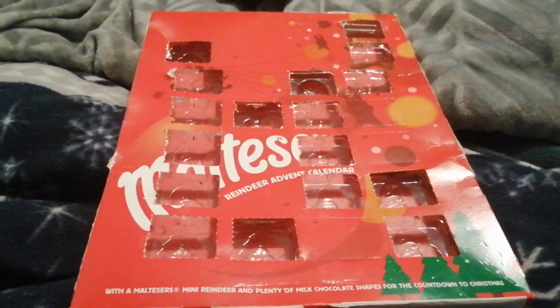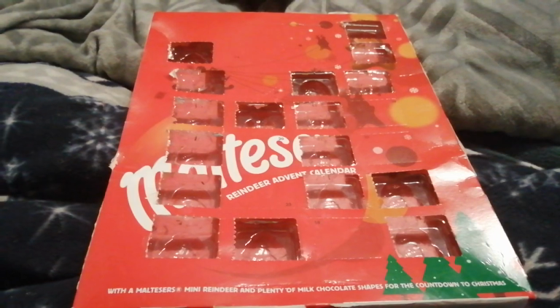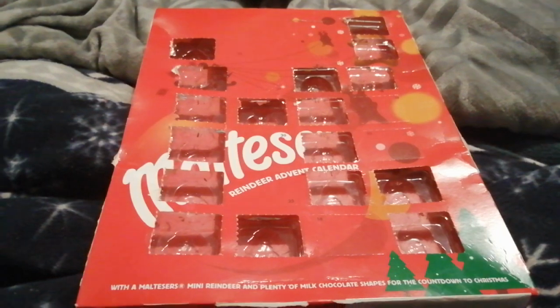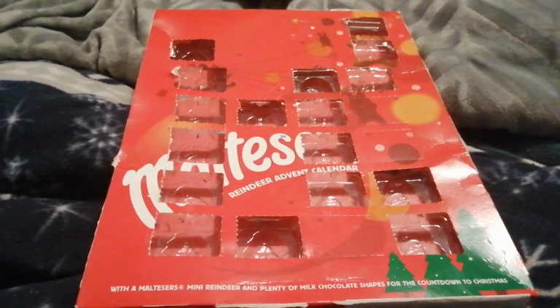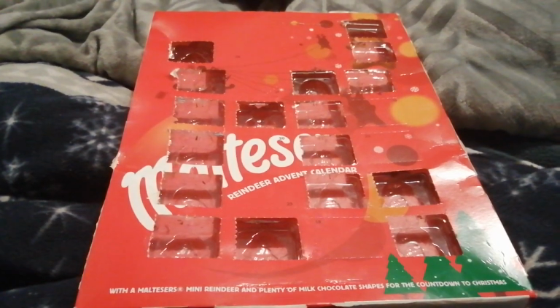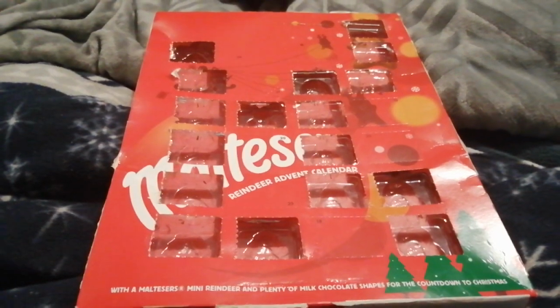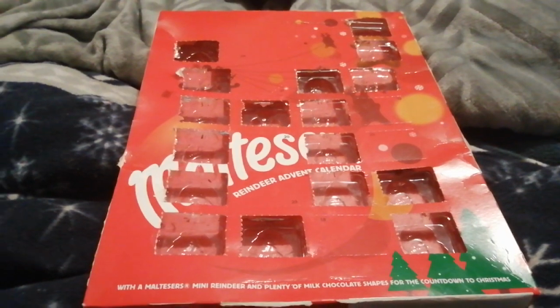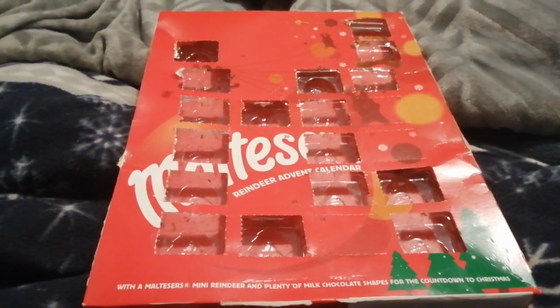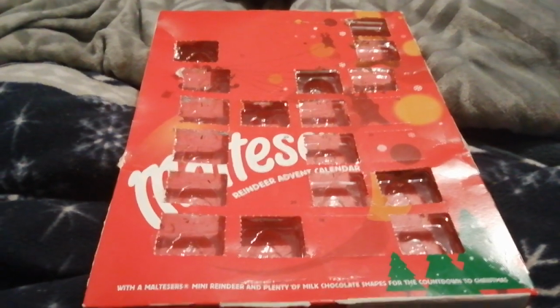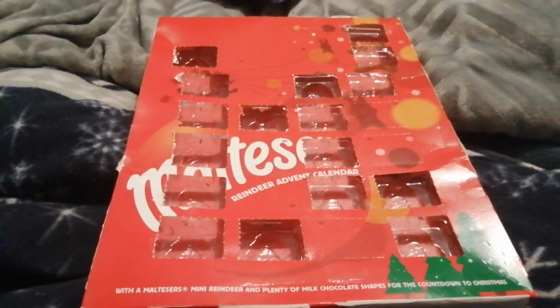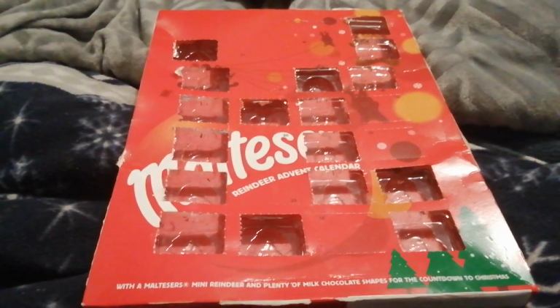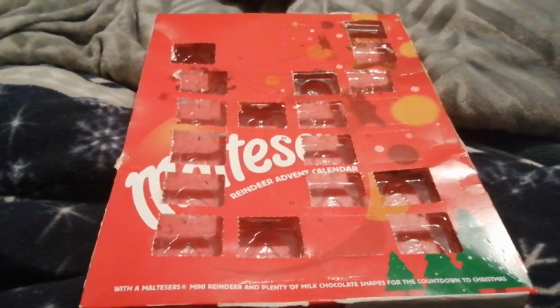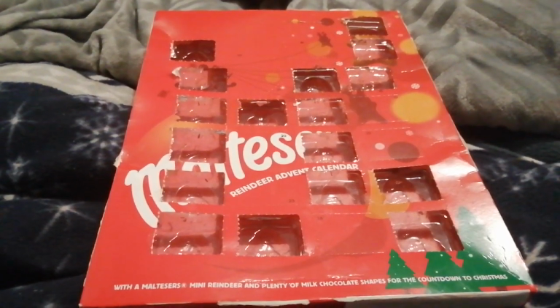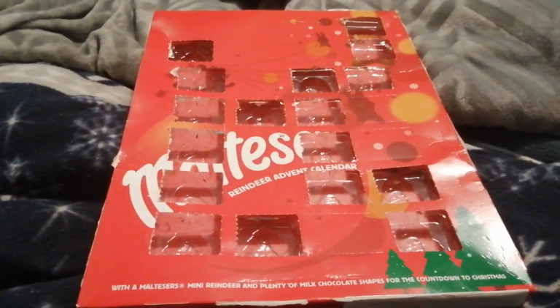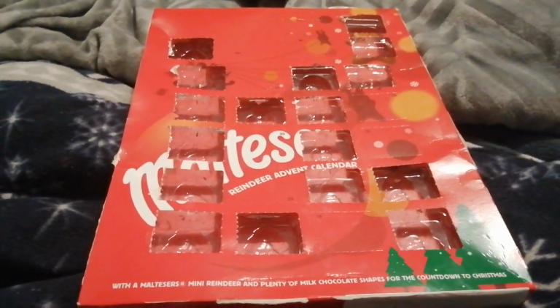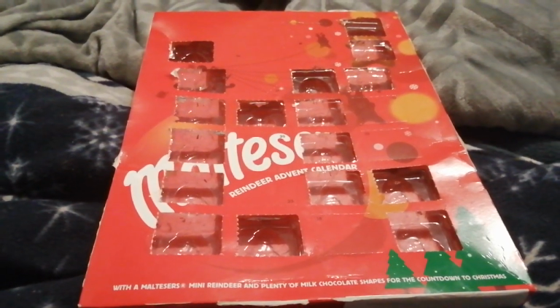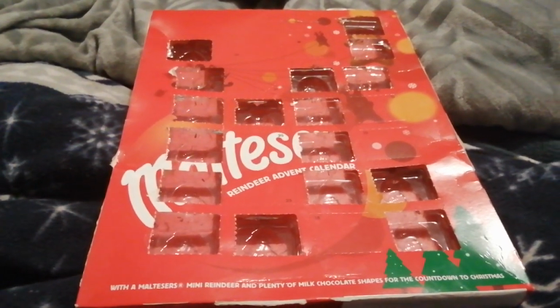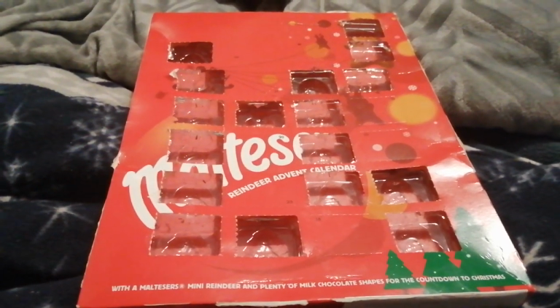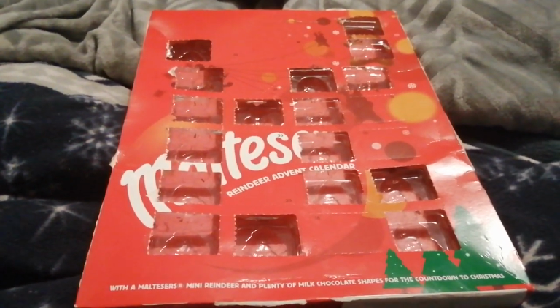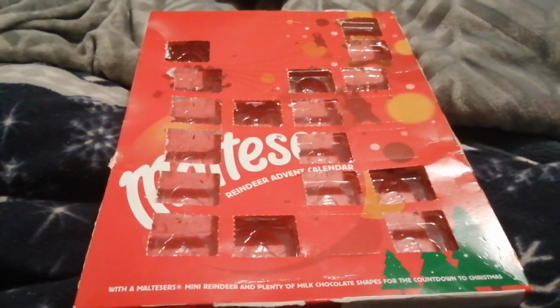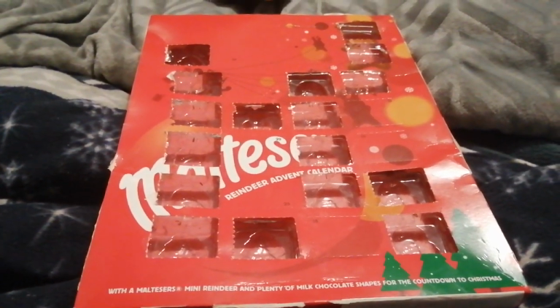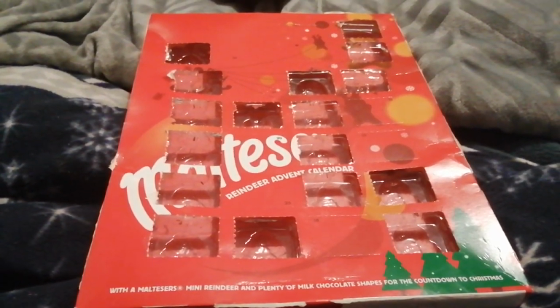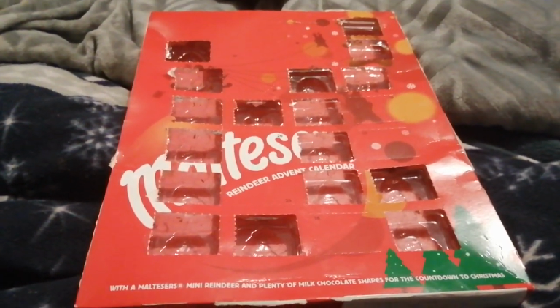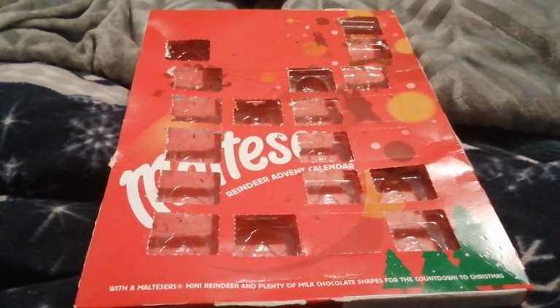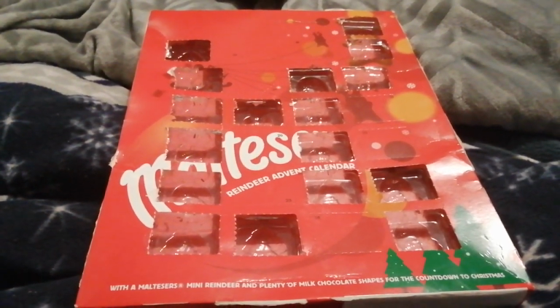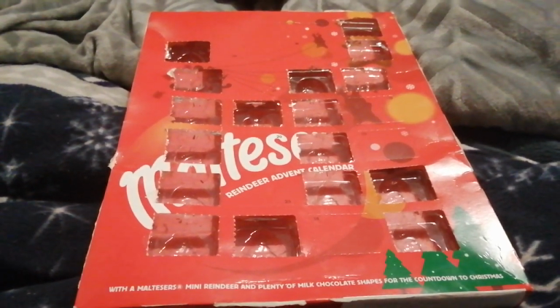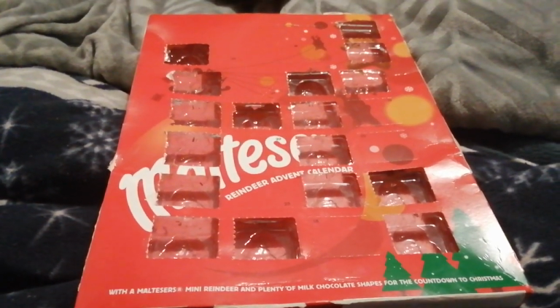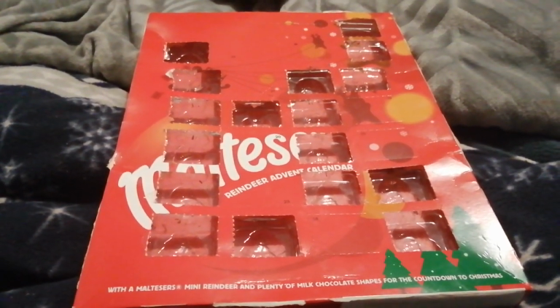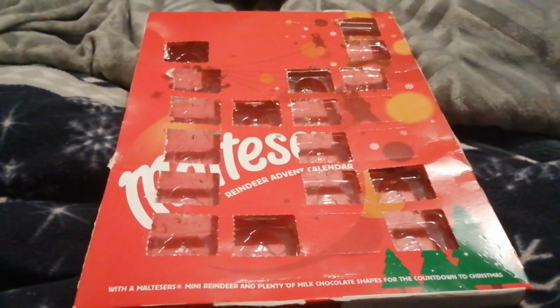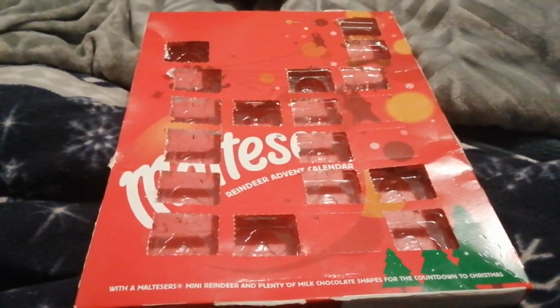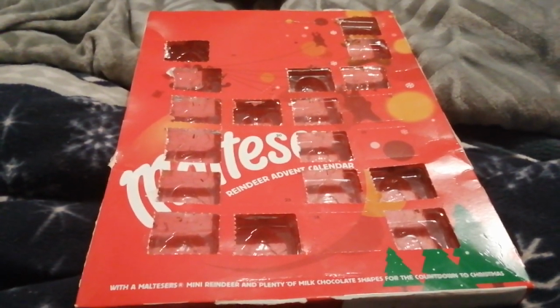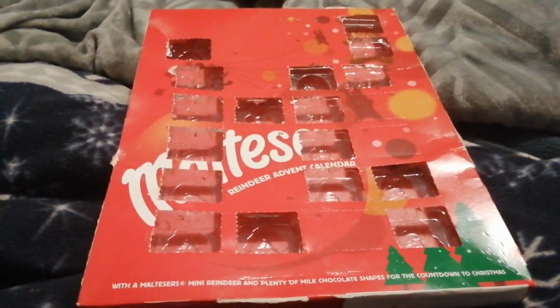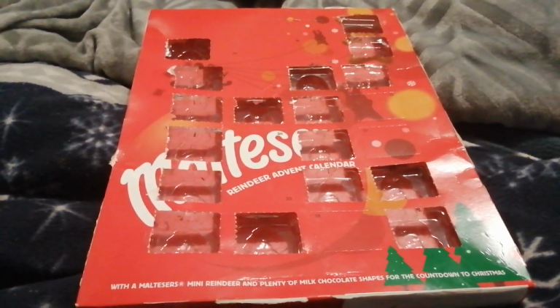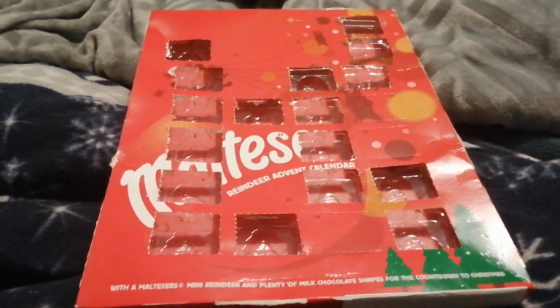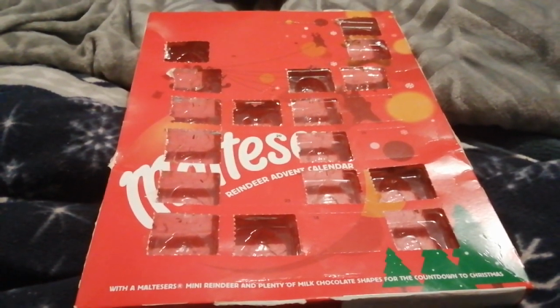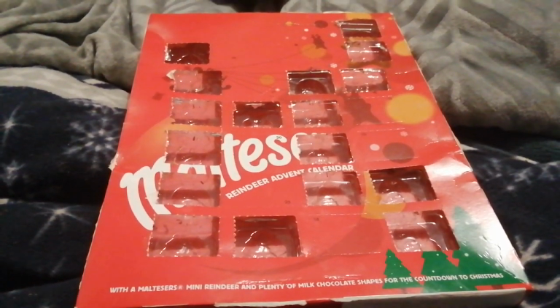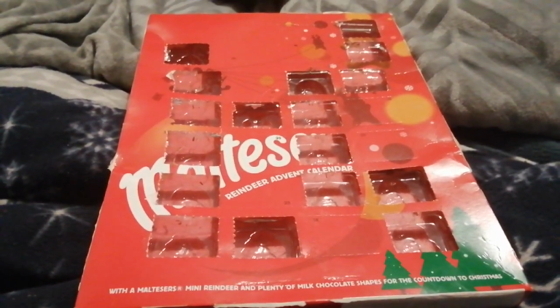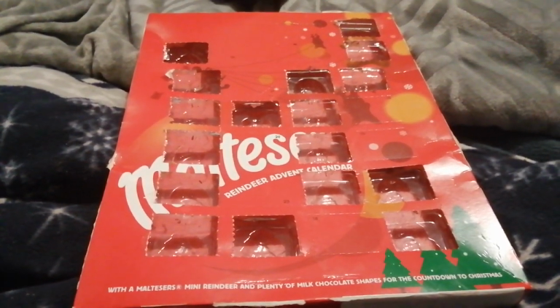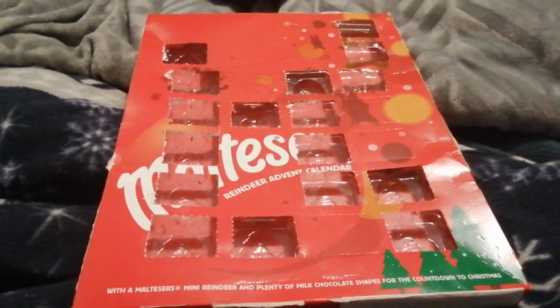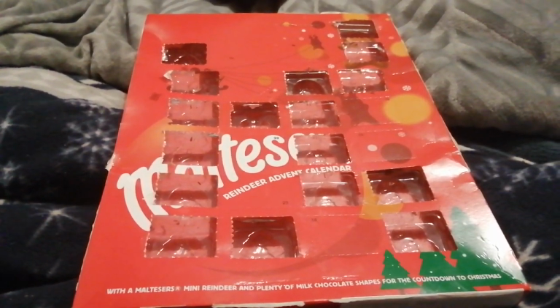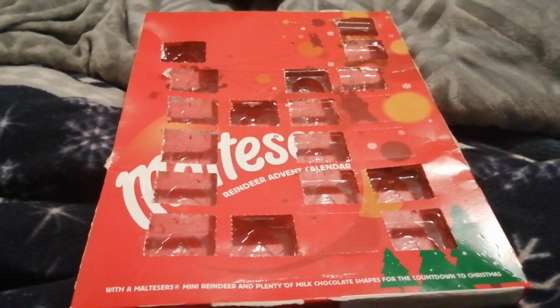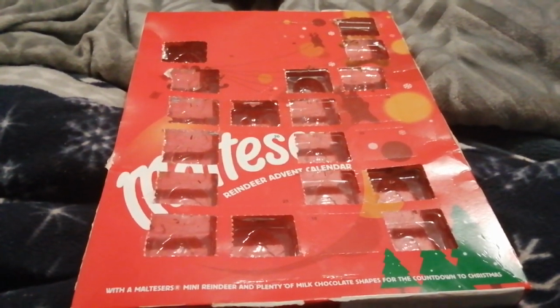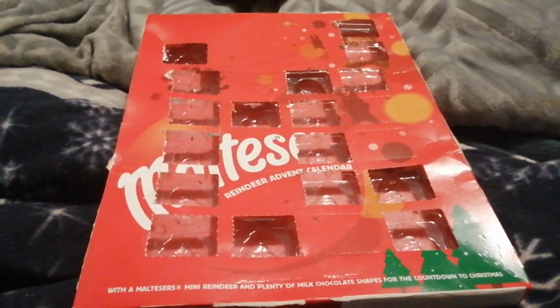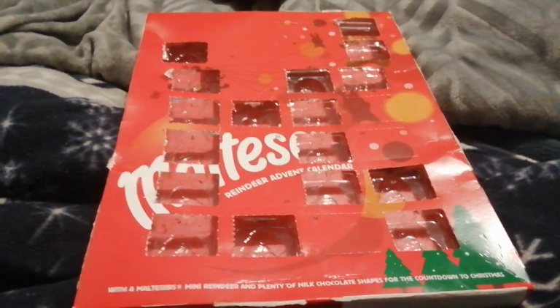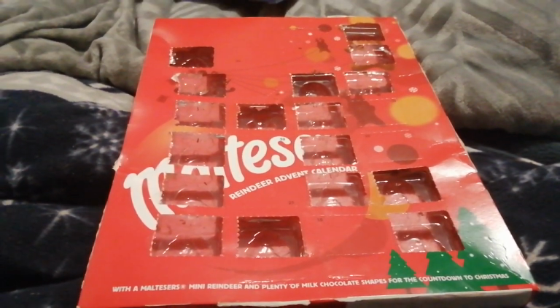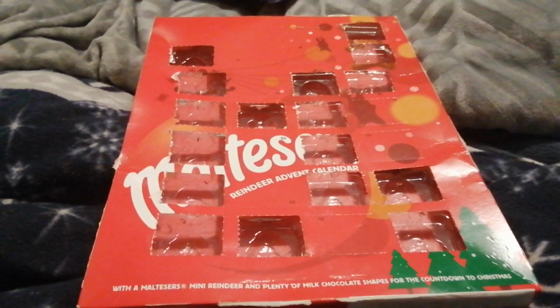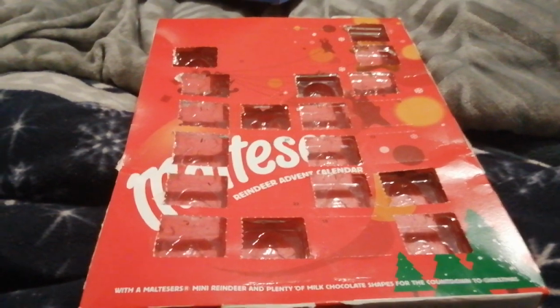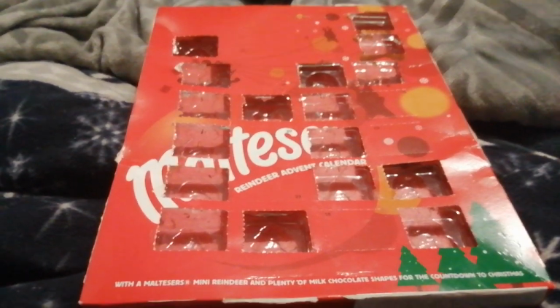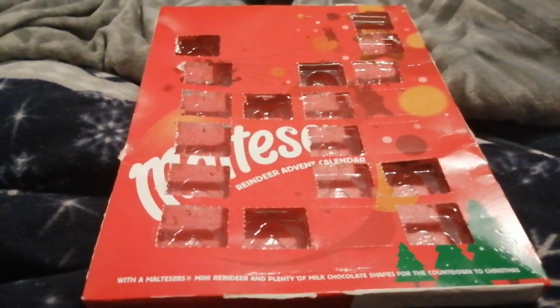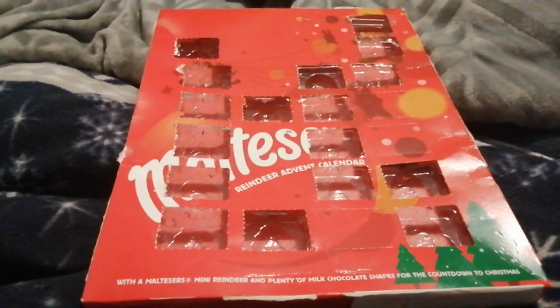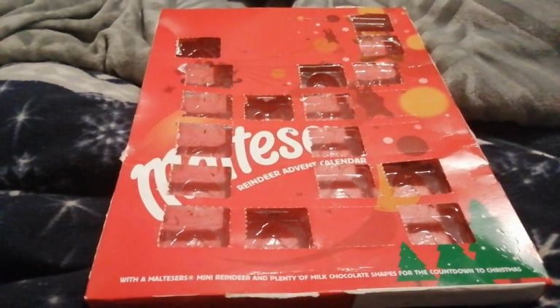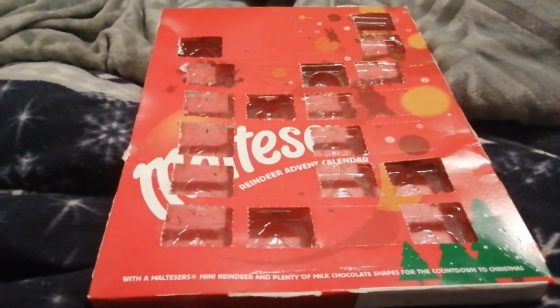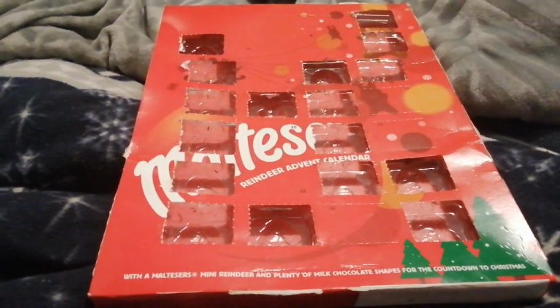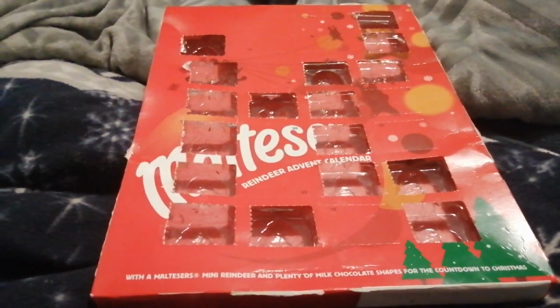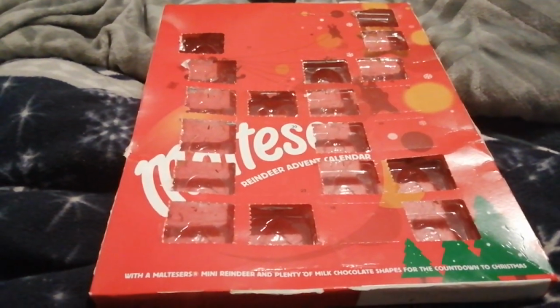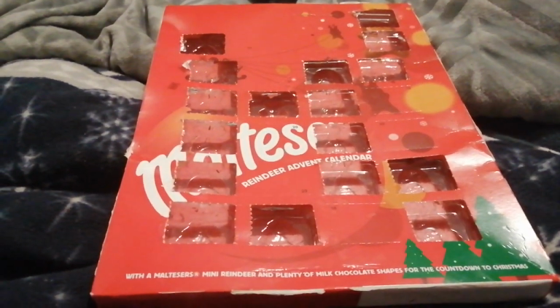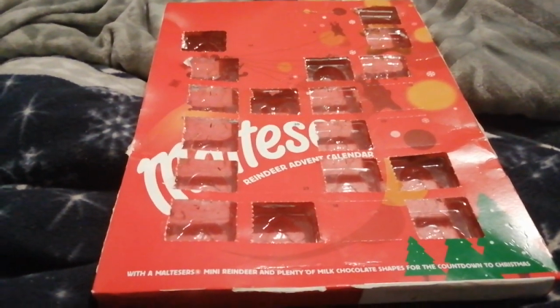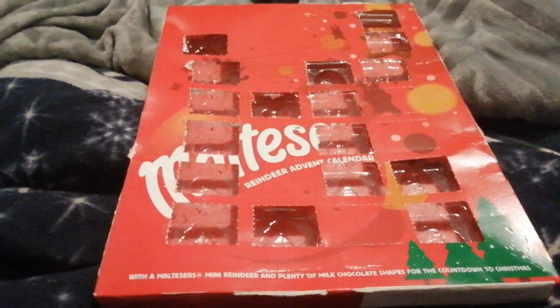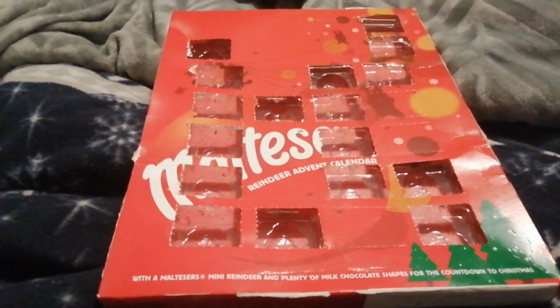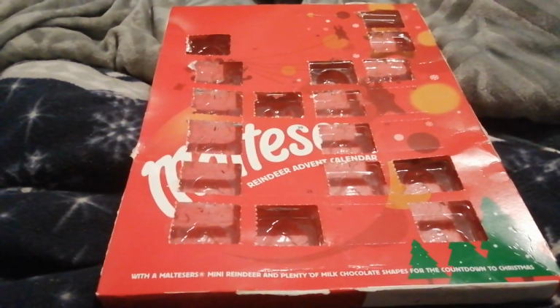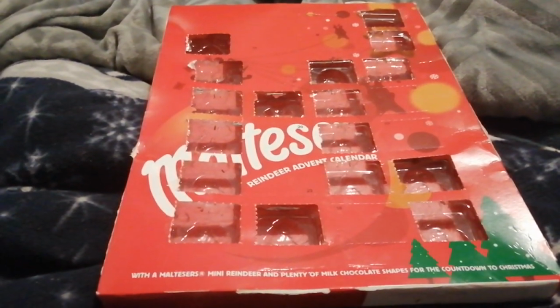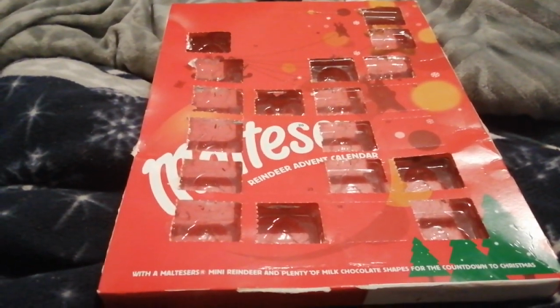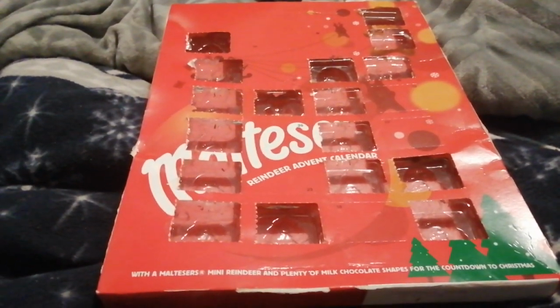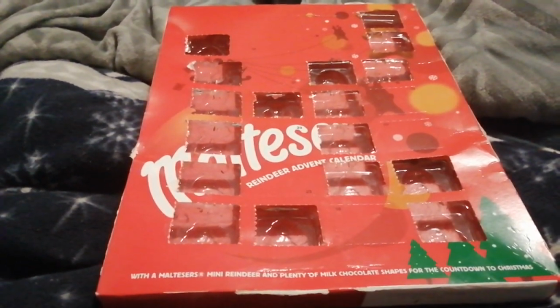Well hello, welcome to the video. It's LewisPlays here with day 18 of the Malteser's chocolate advent calendar.